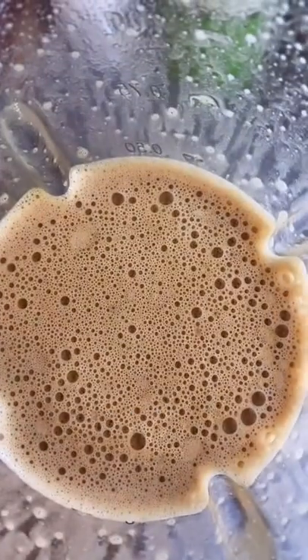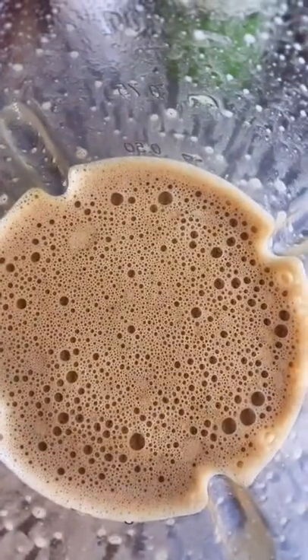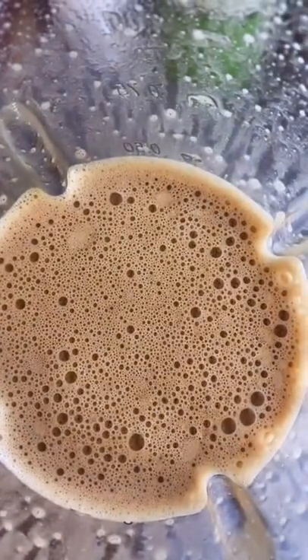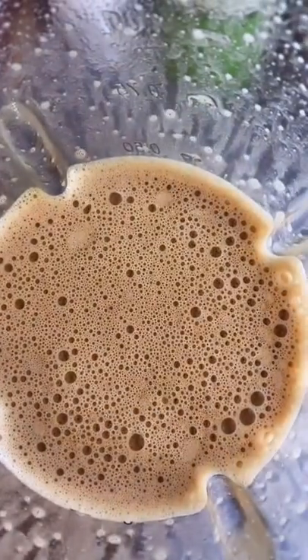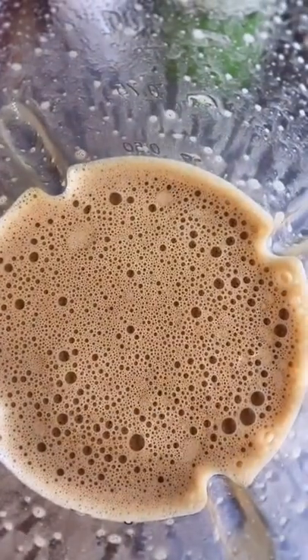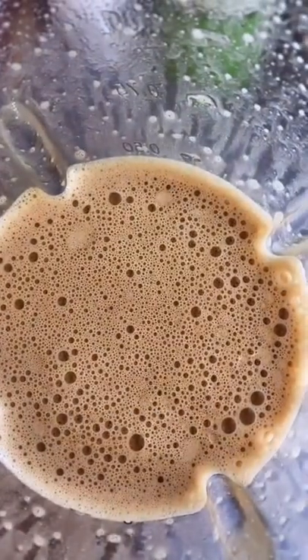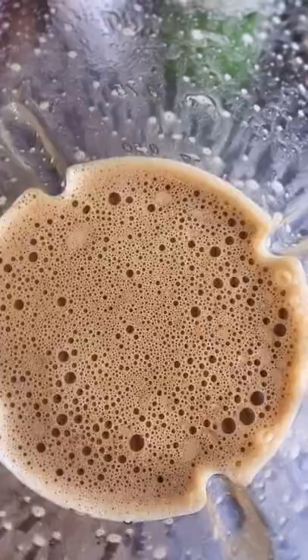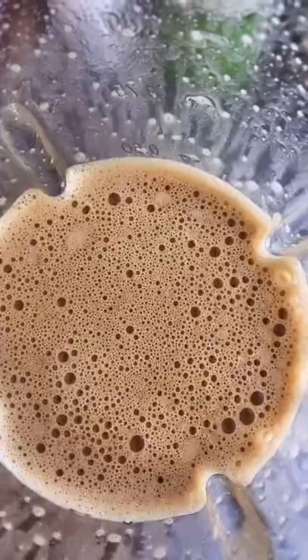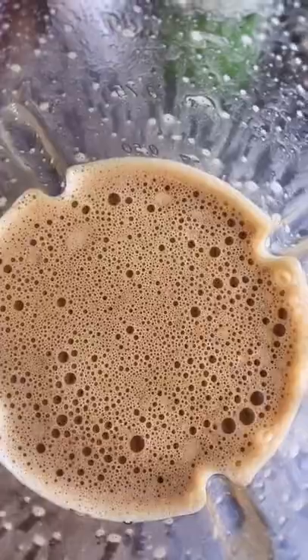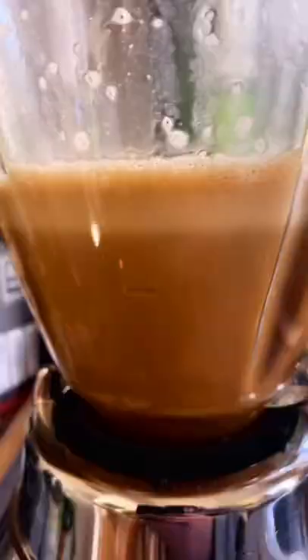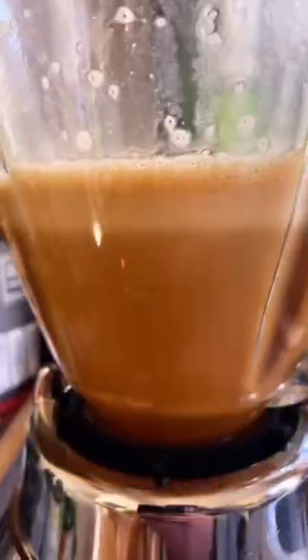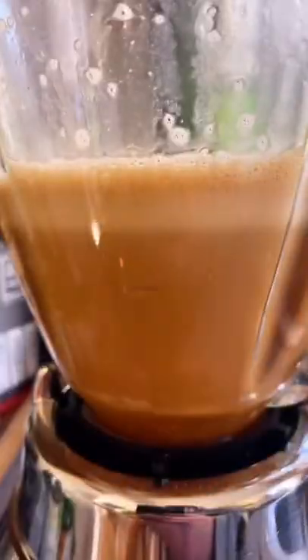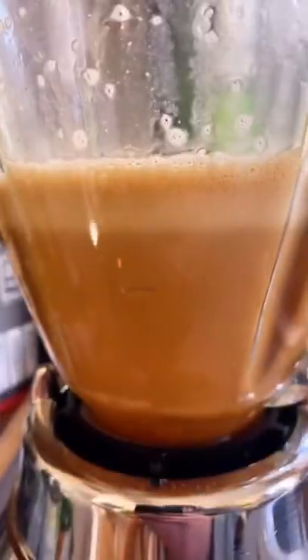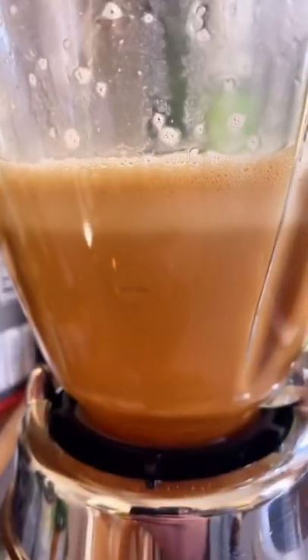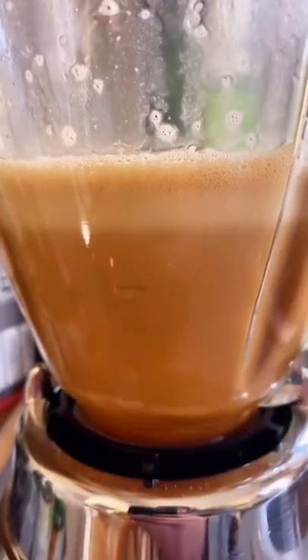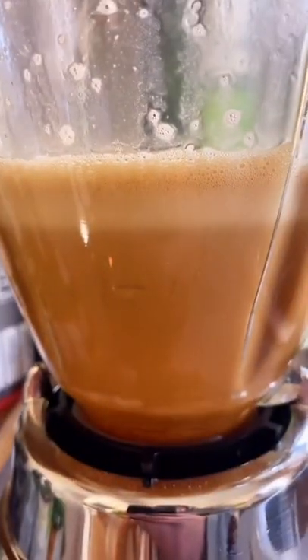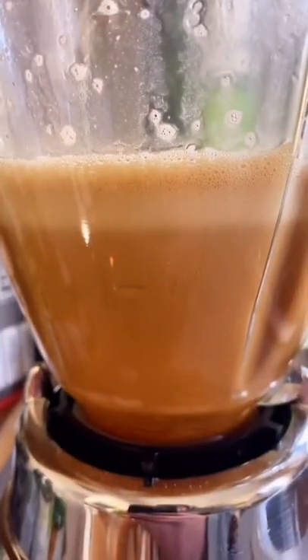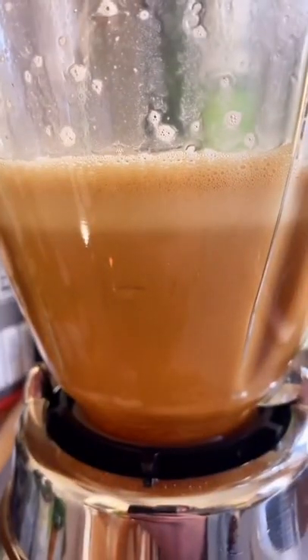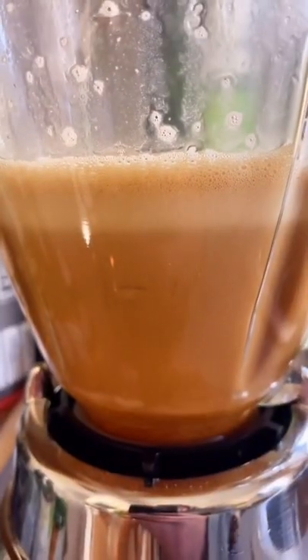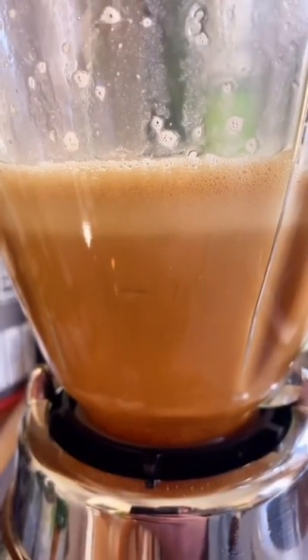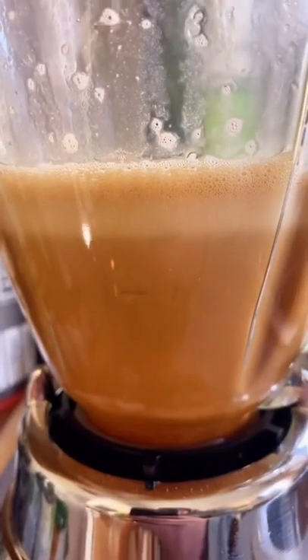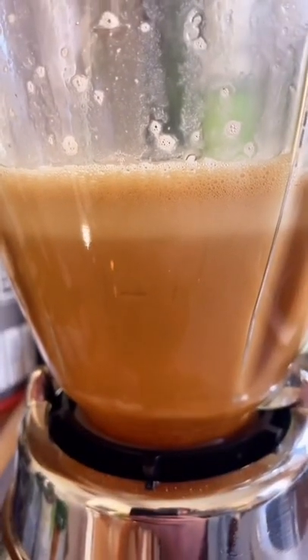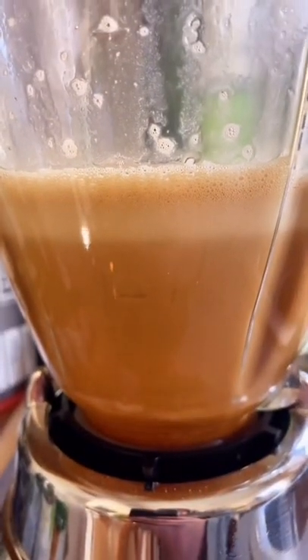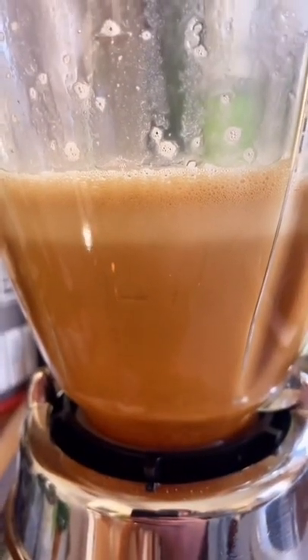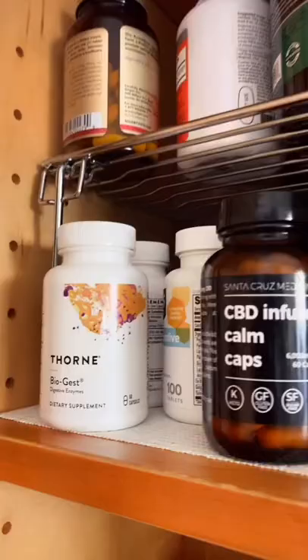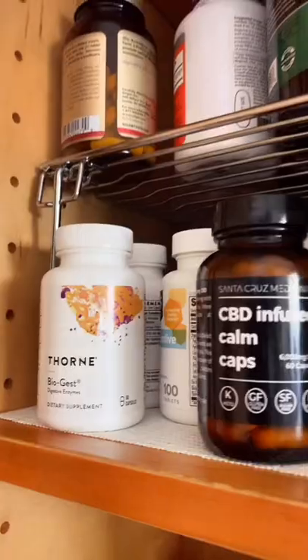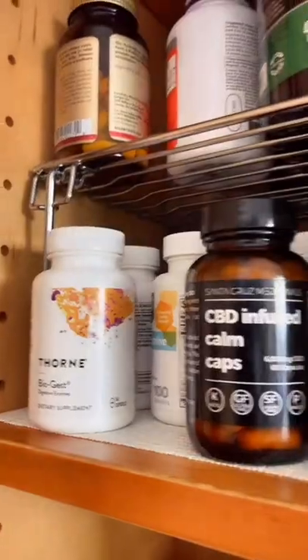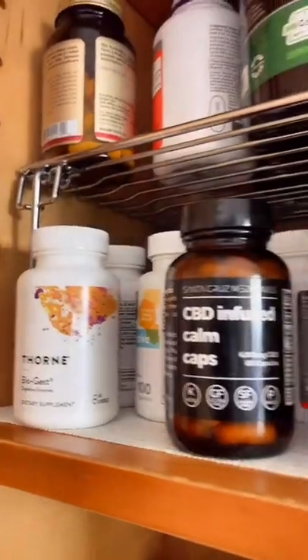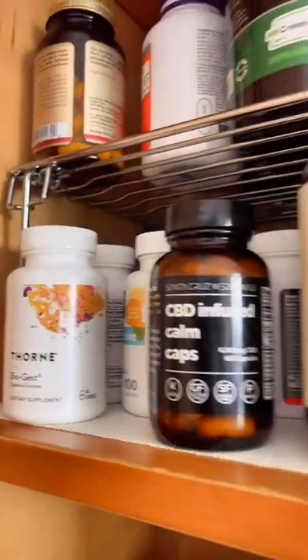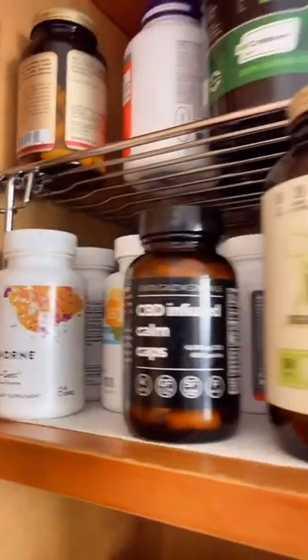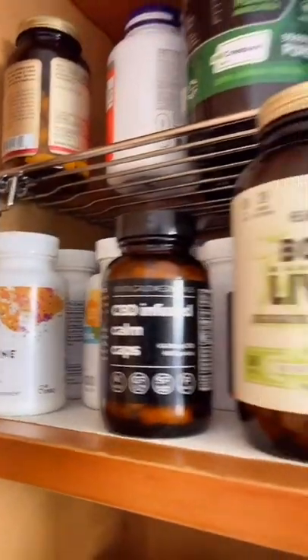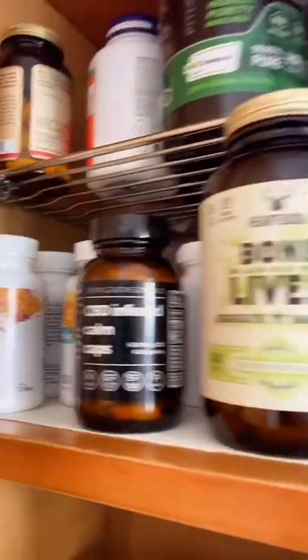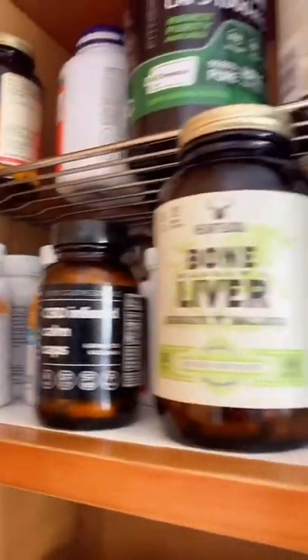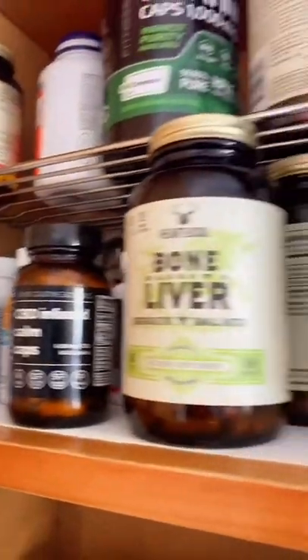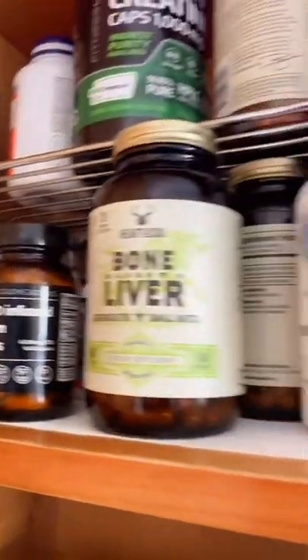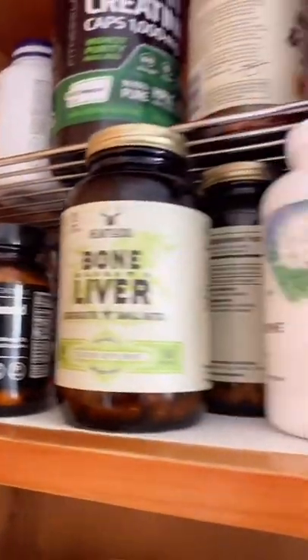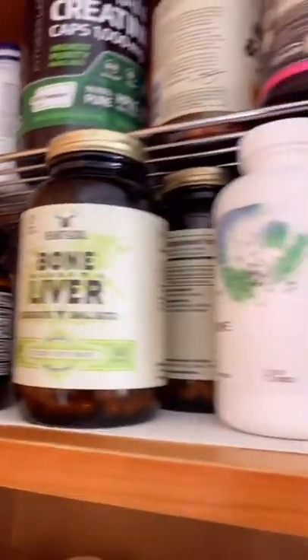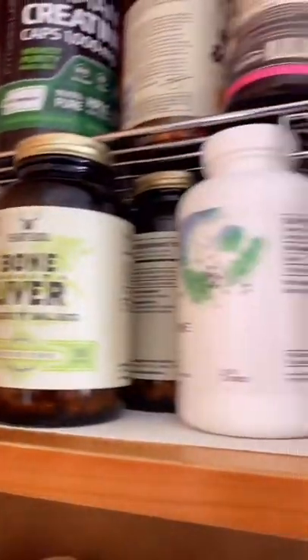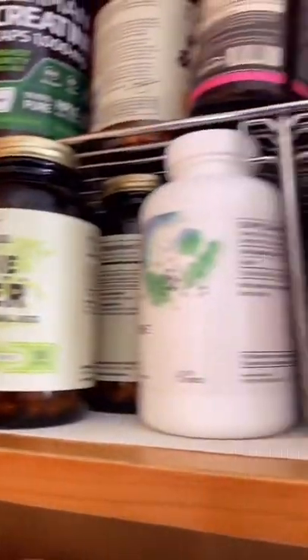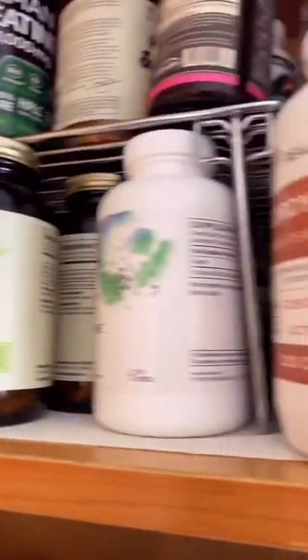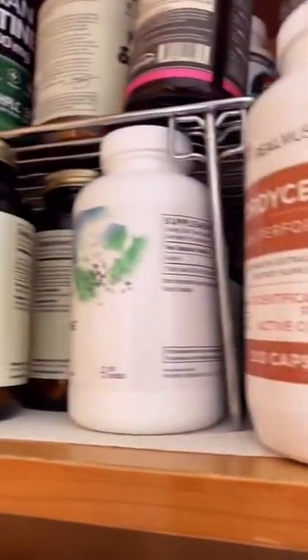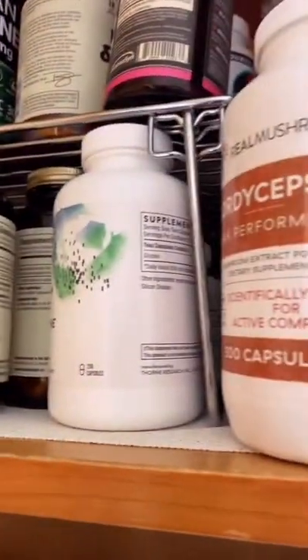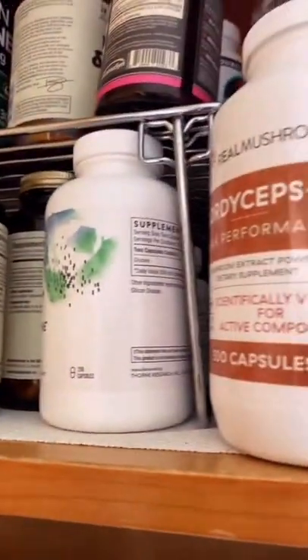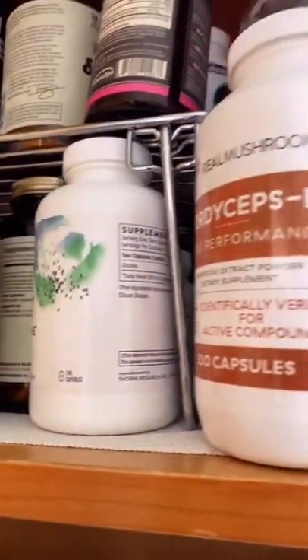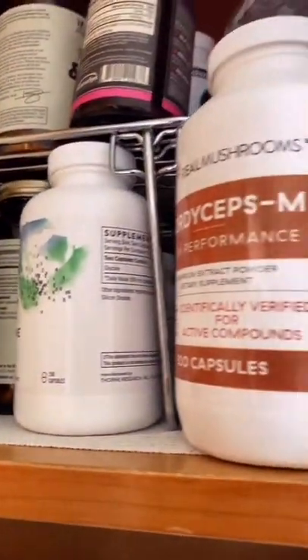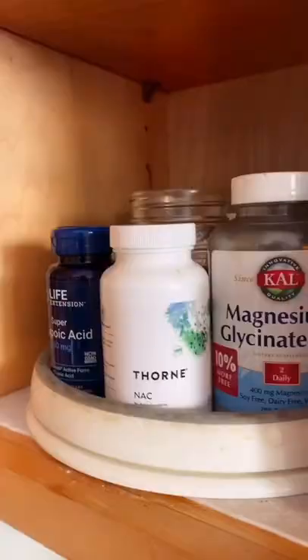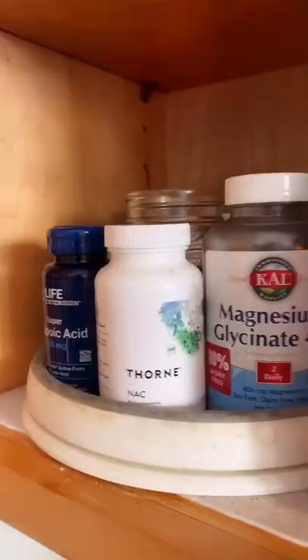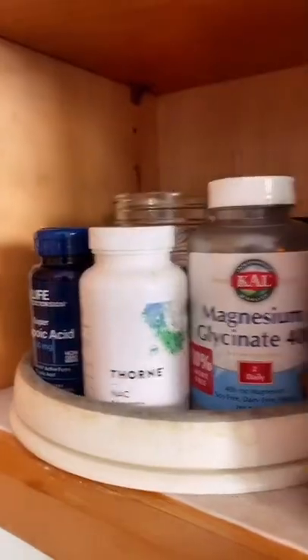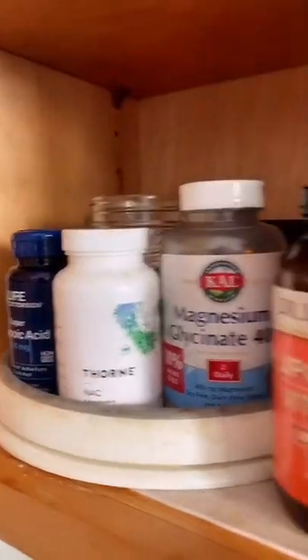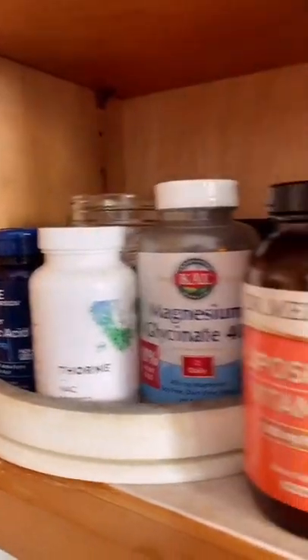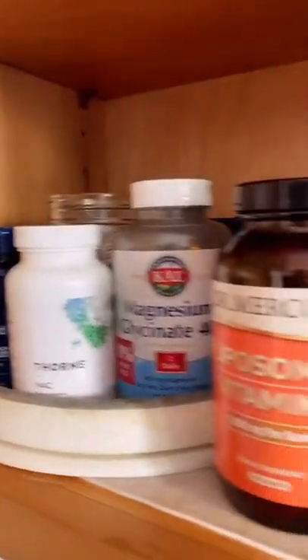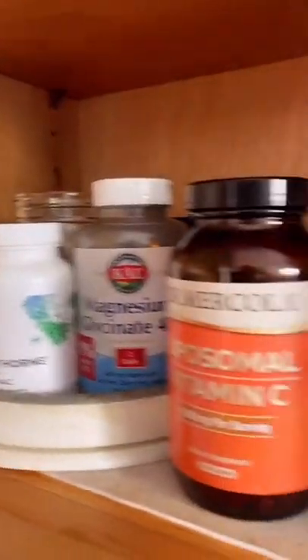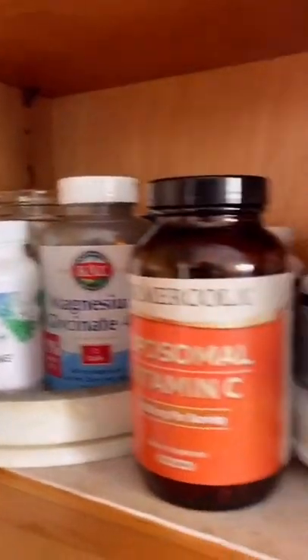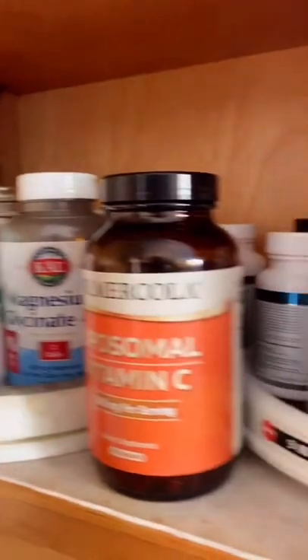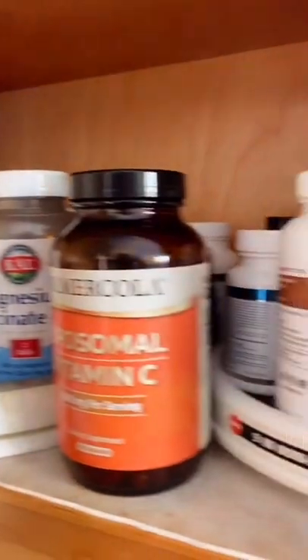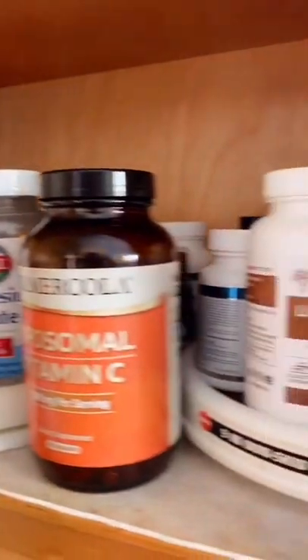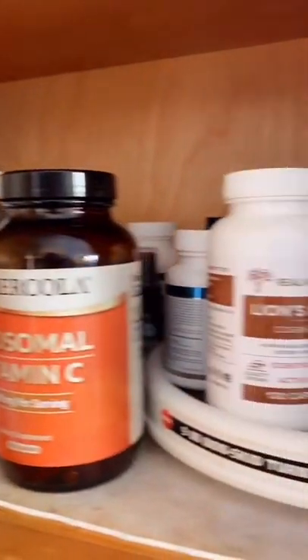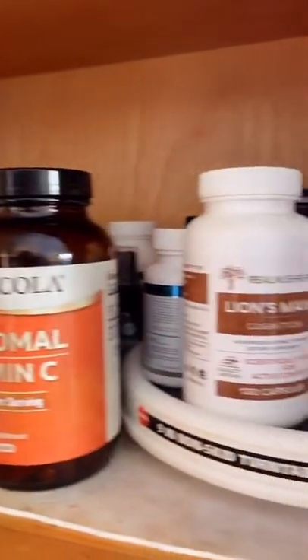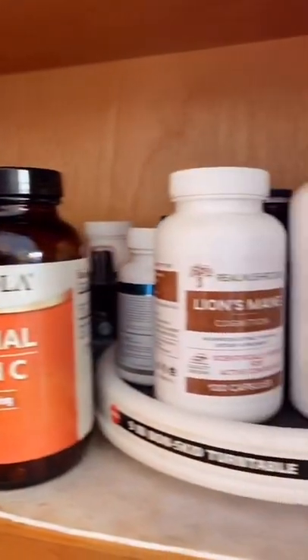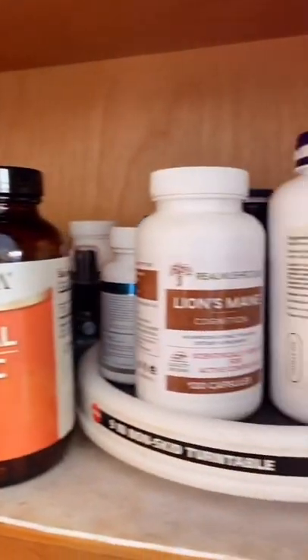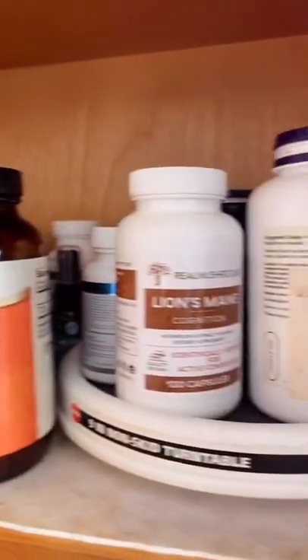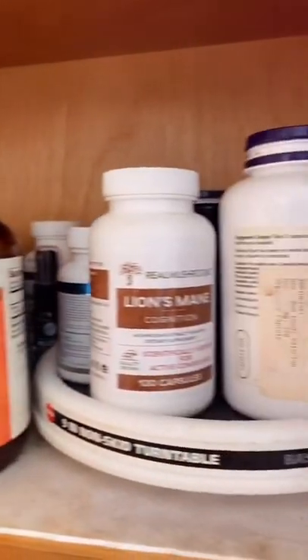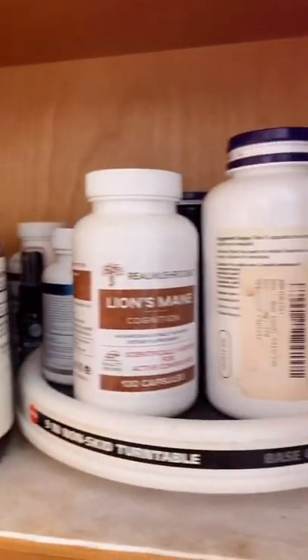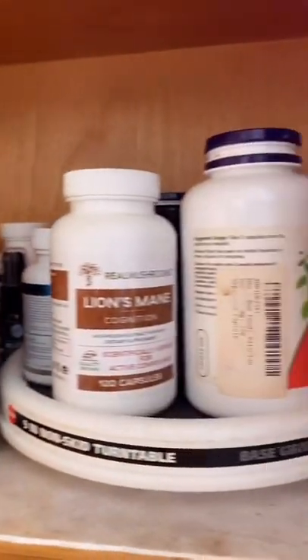Blend that all up — you can see that beautiful head of foam right there. Healthy fats. Then I'm going to take all my supplements and get the day started. Let me know what you think.